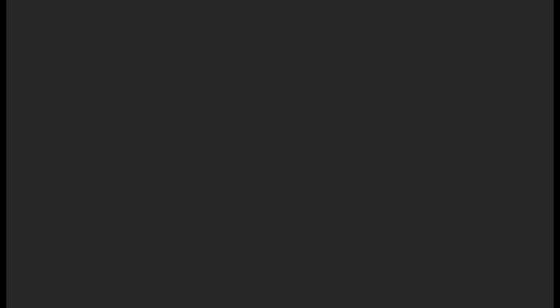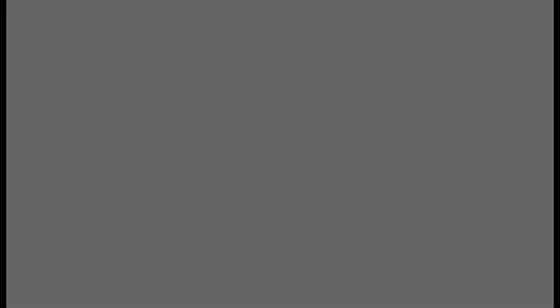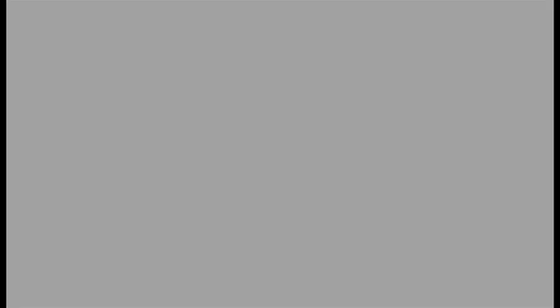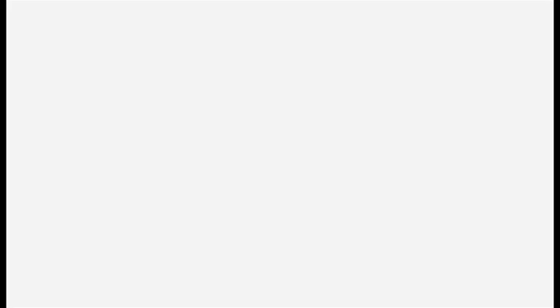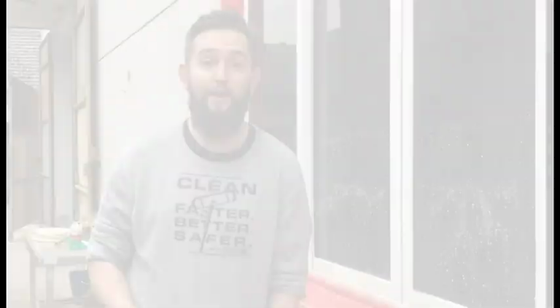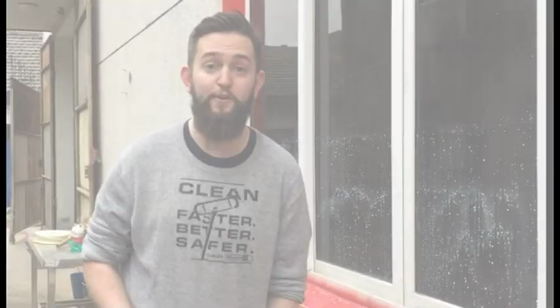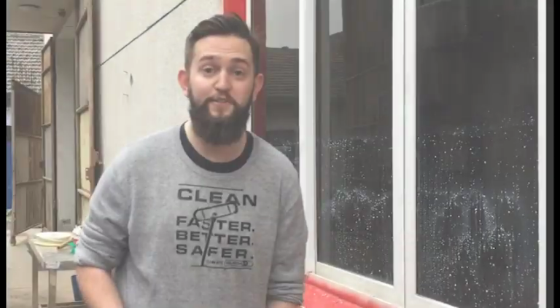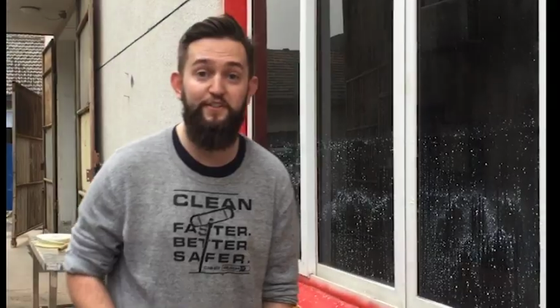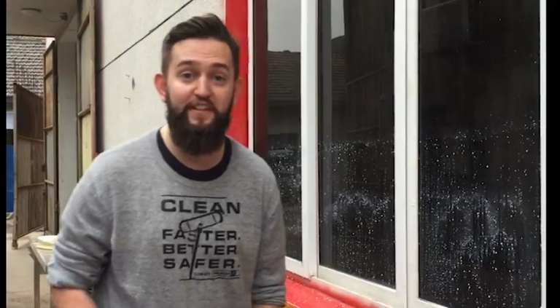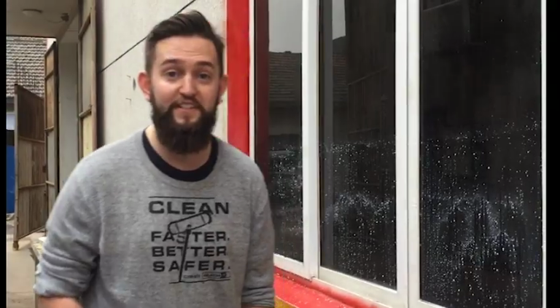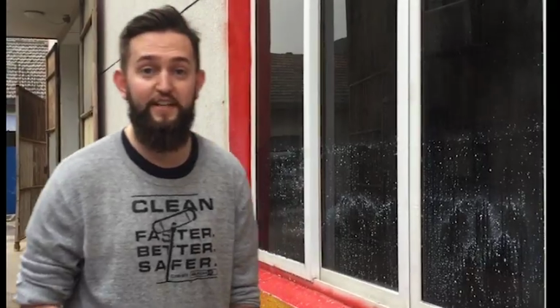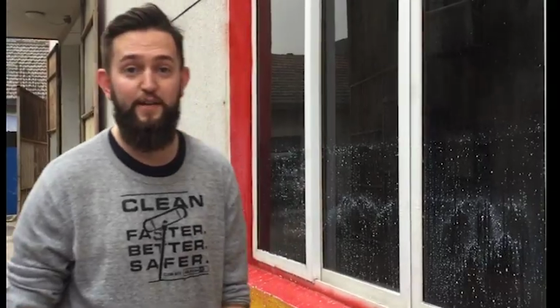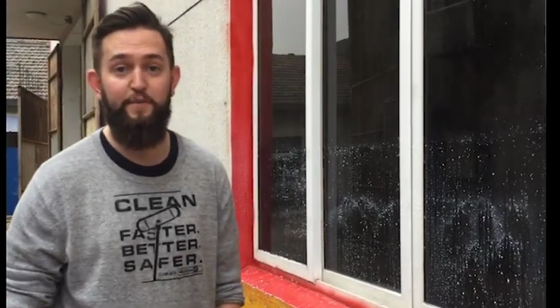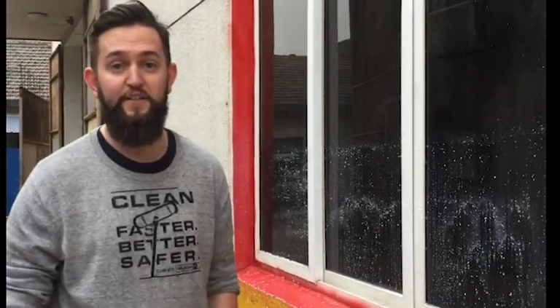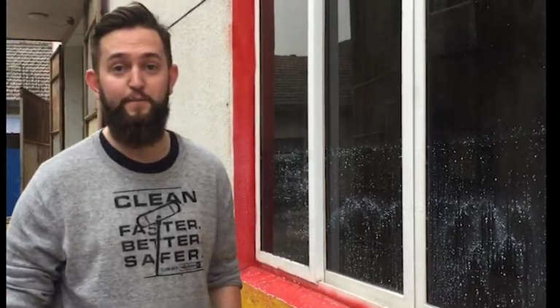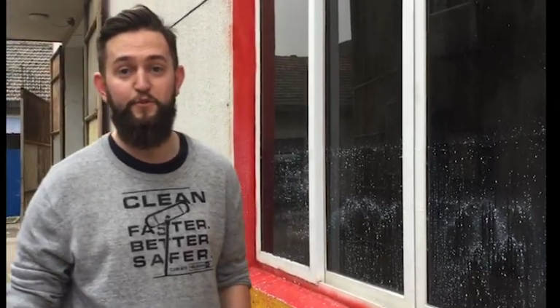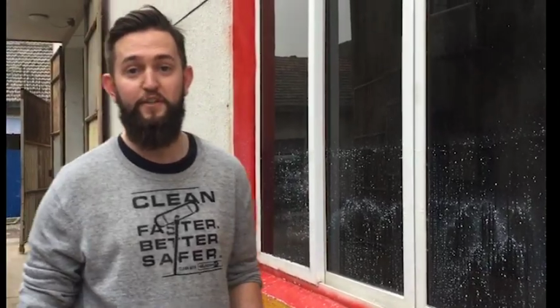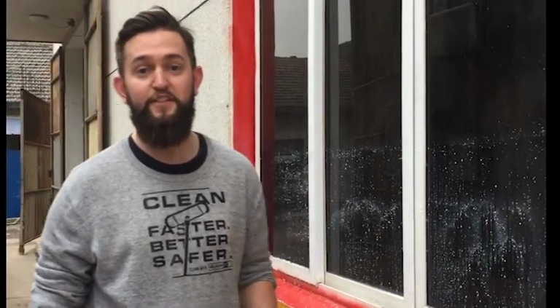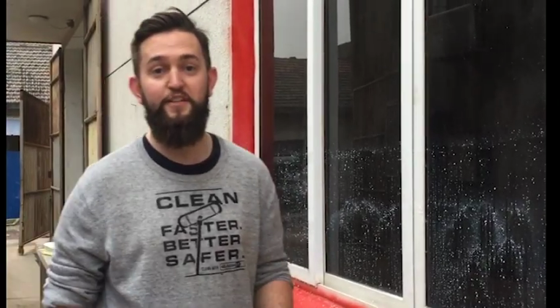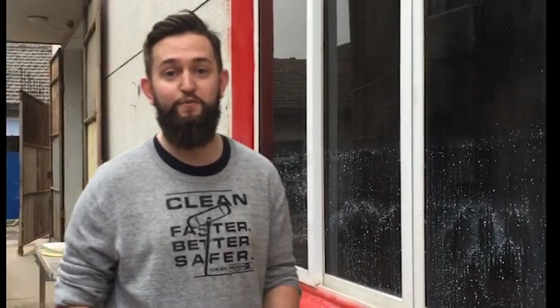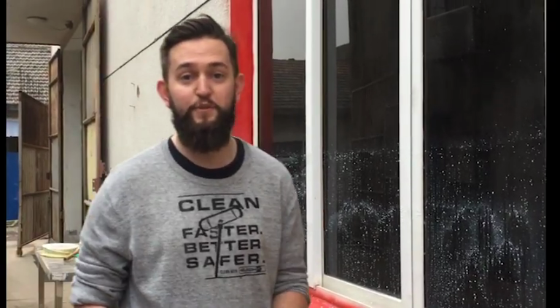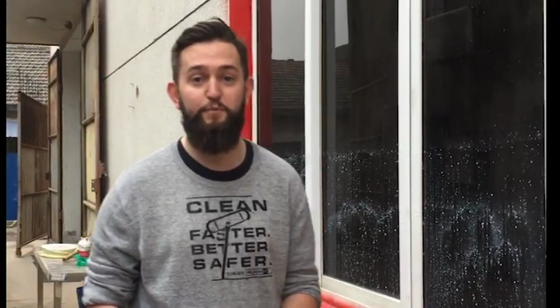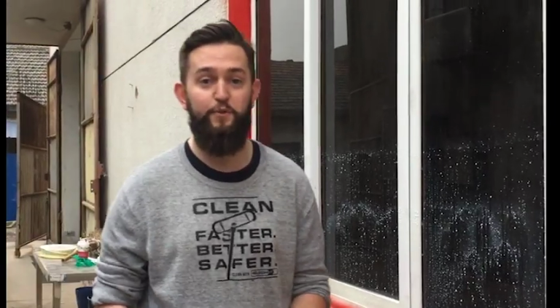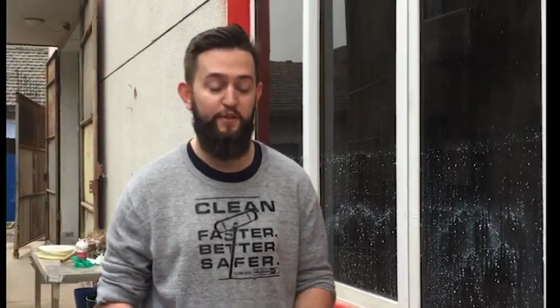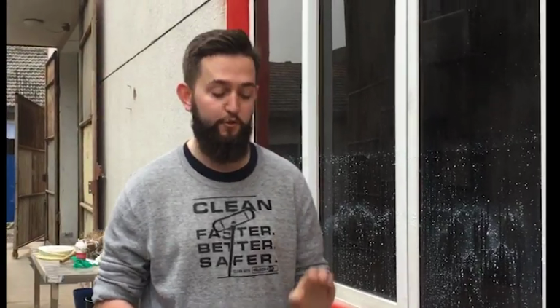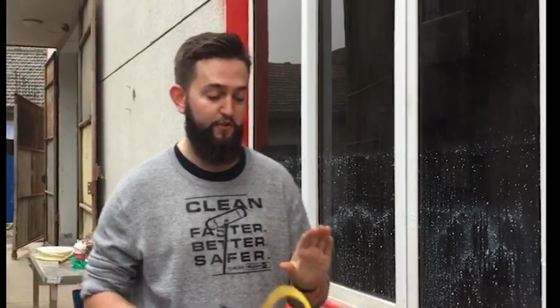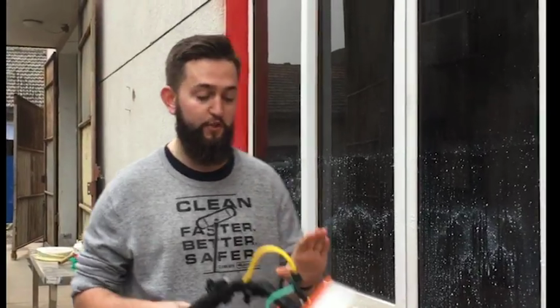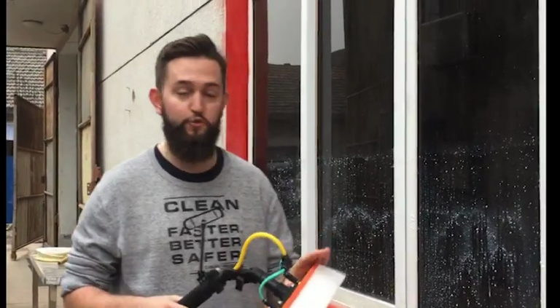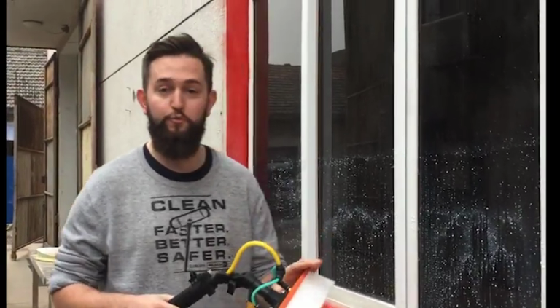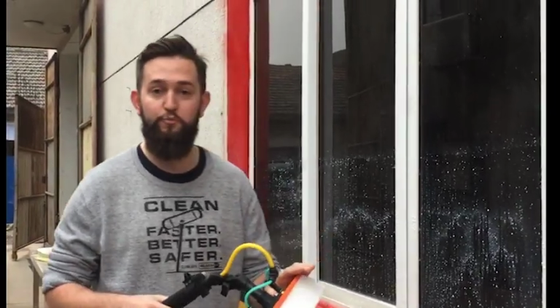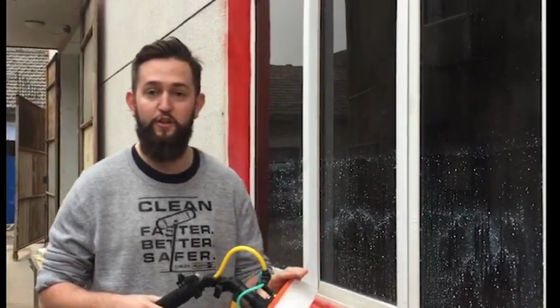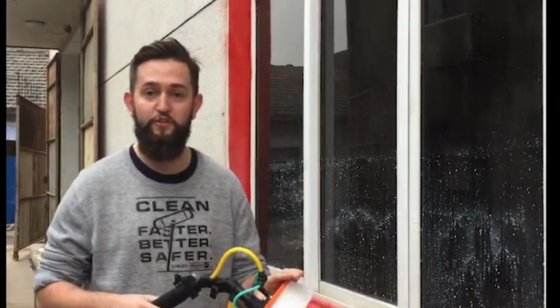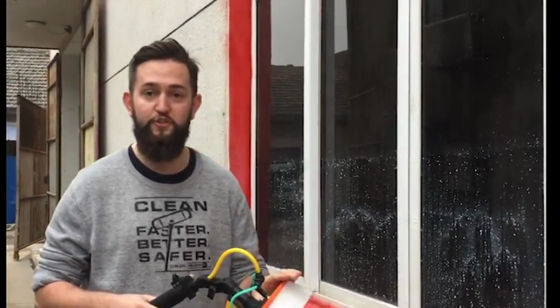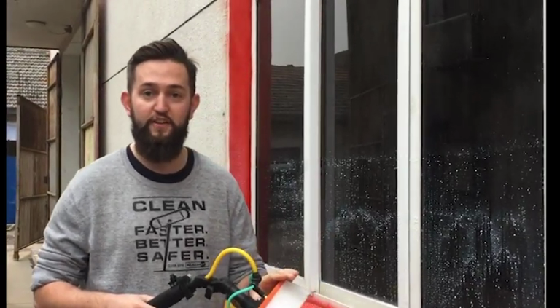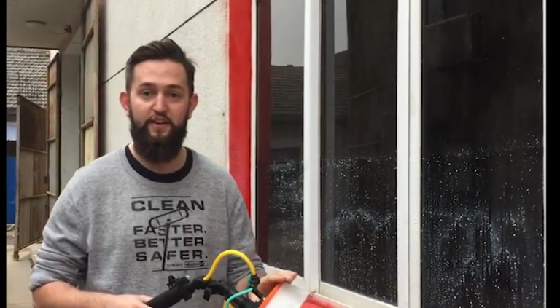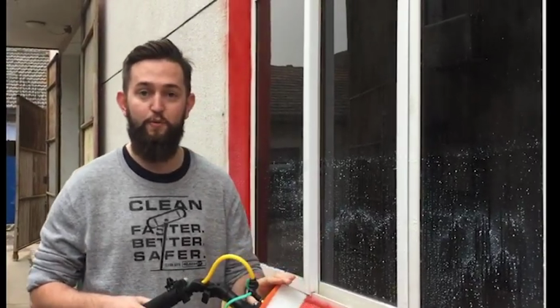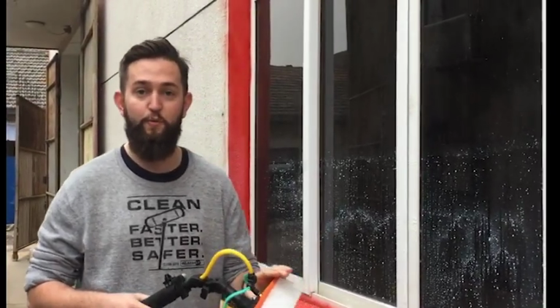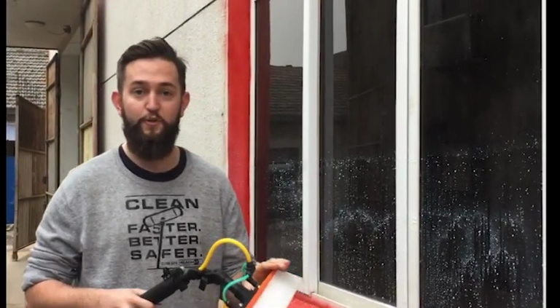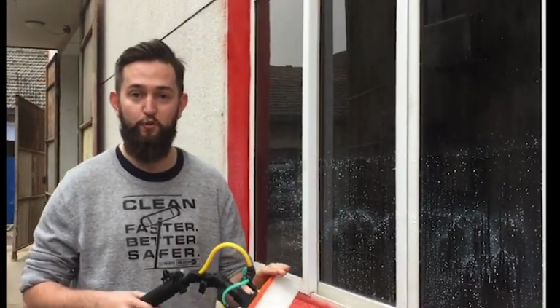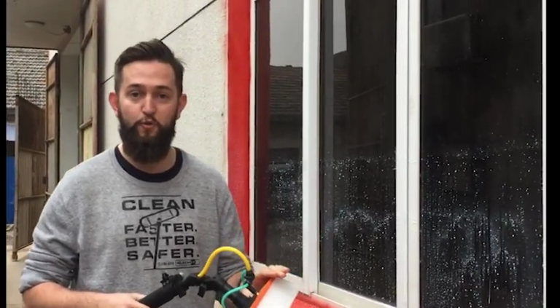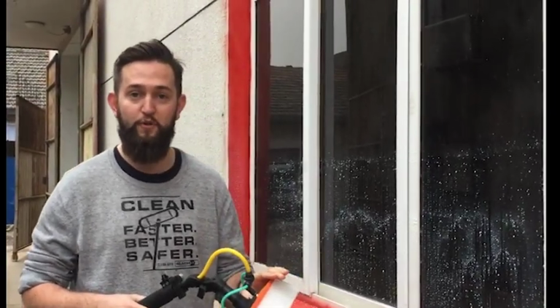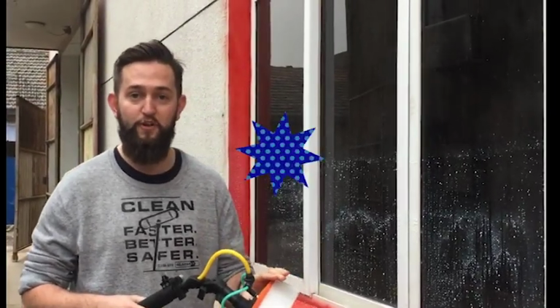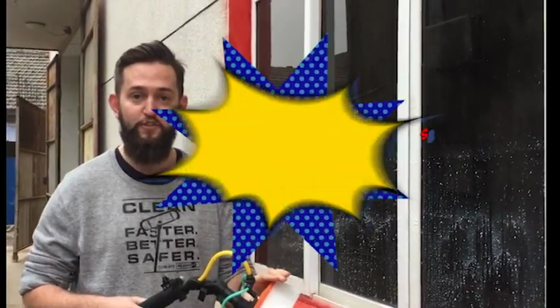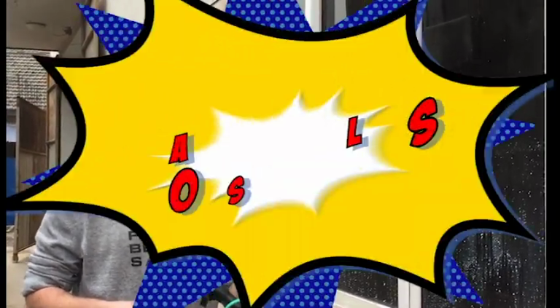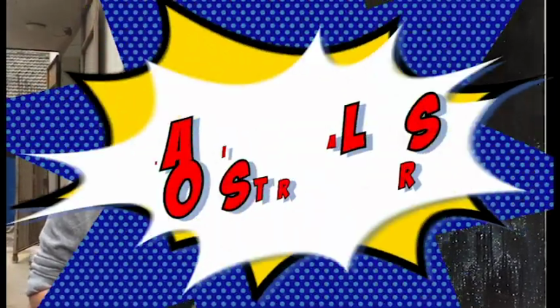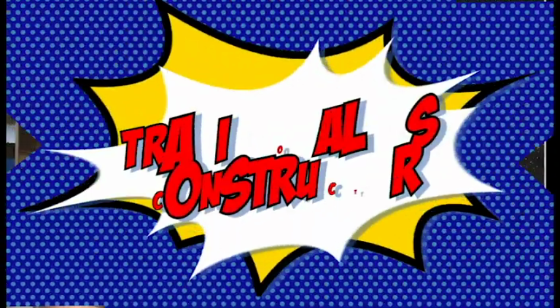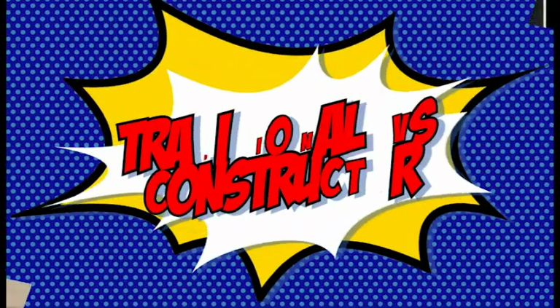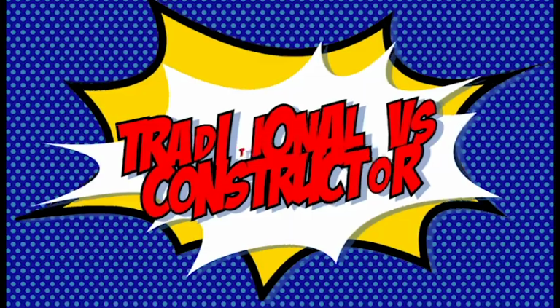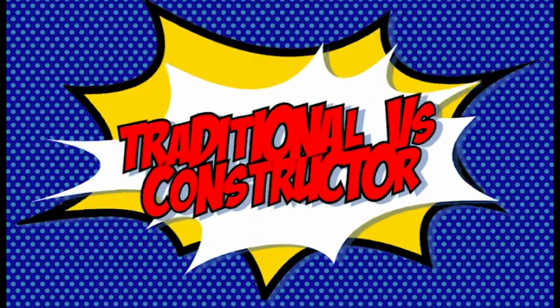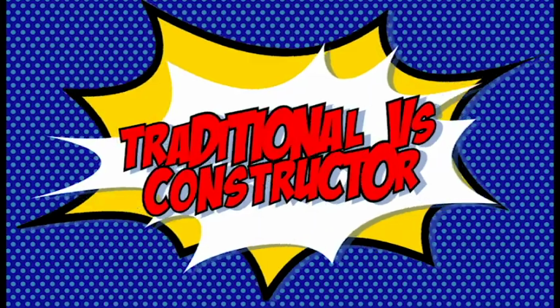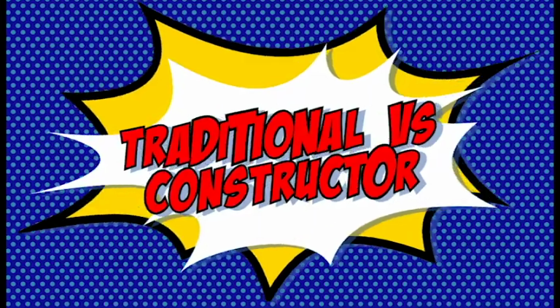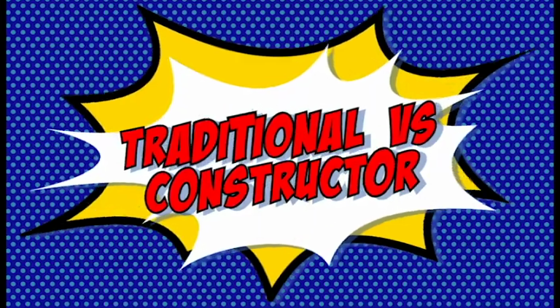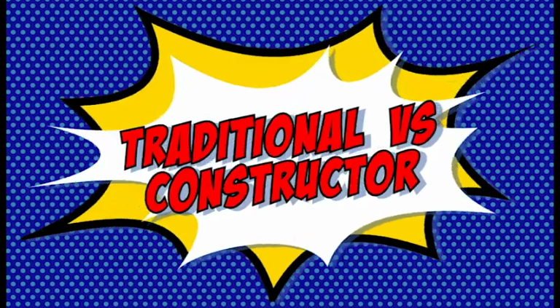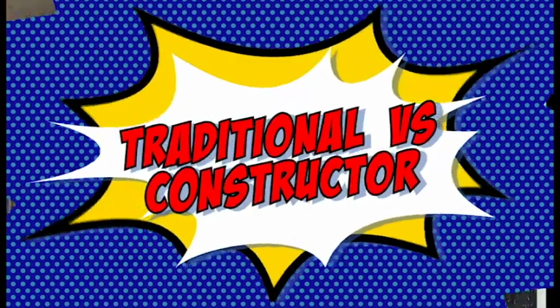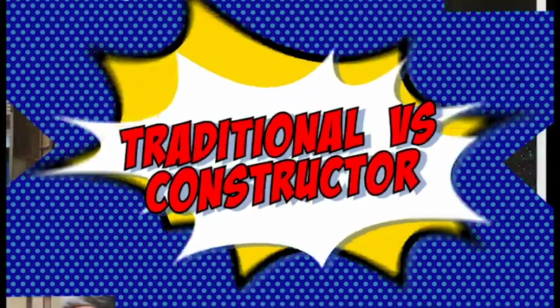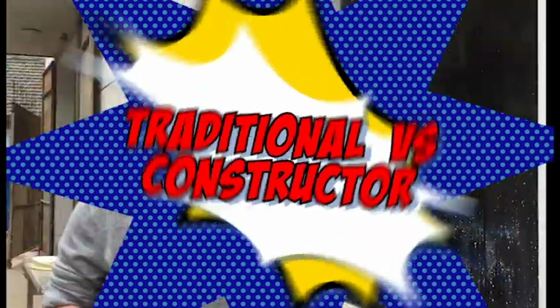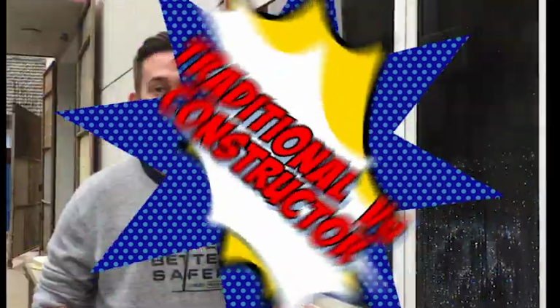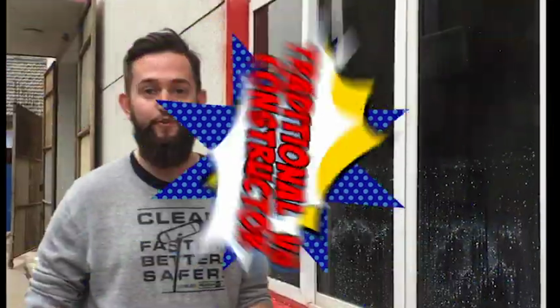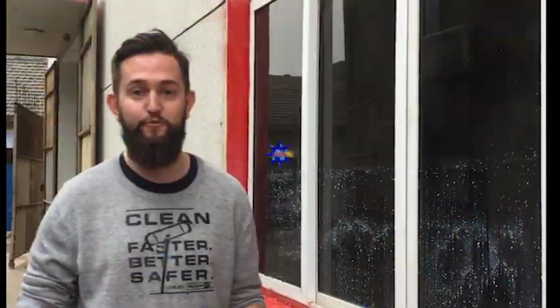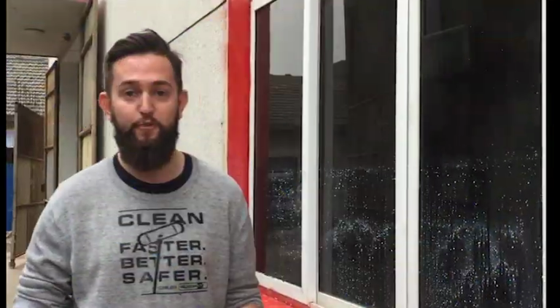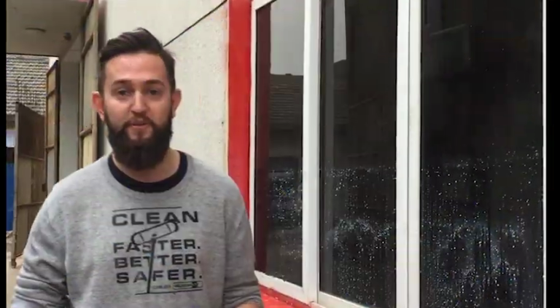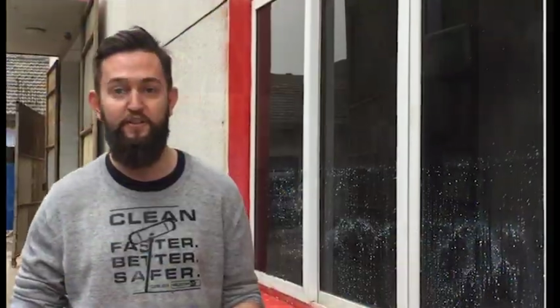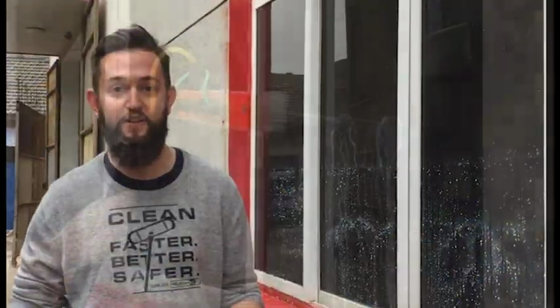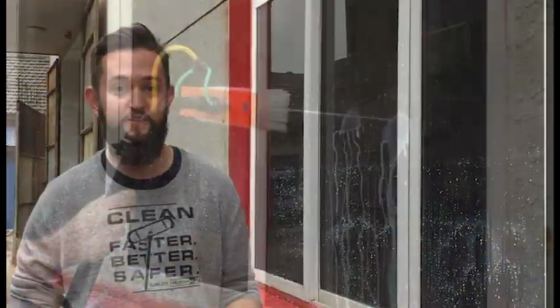Hi, I'm Harrison, and today I'm going to demonstrate the difference between a traditional brush, a retro brush, and a constructive brush on hydrophobic glass.